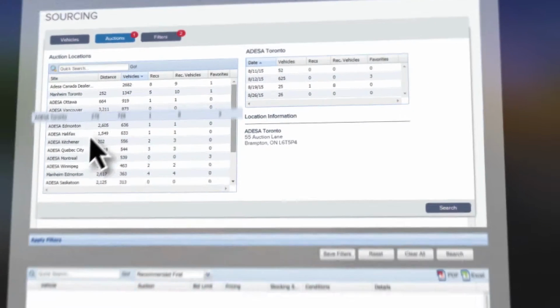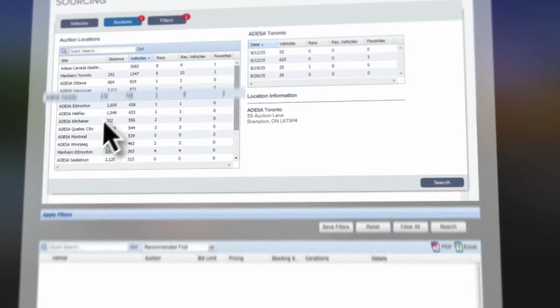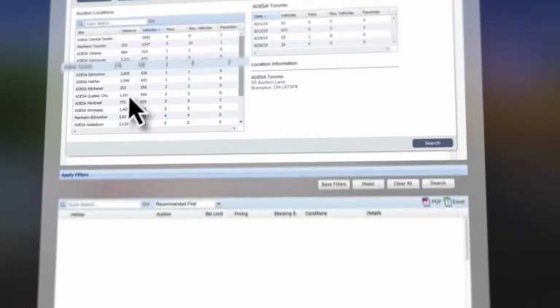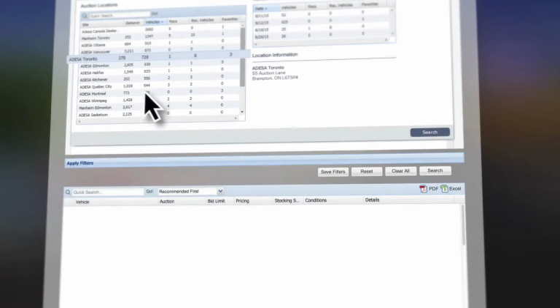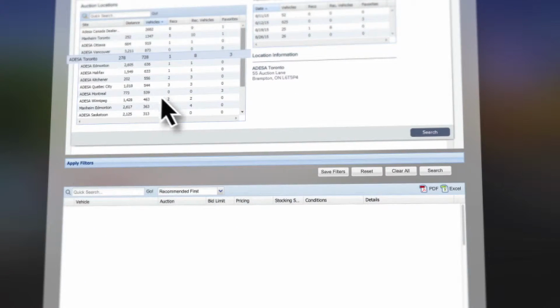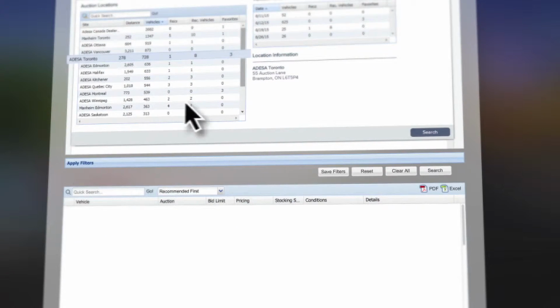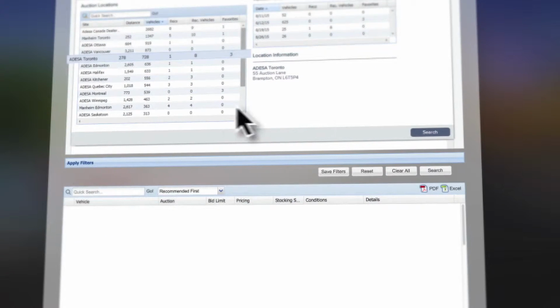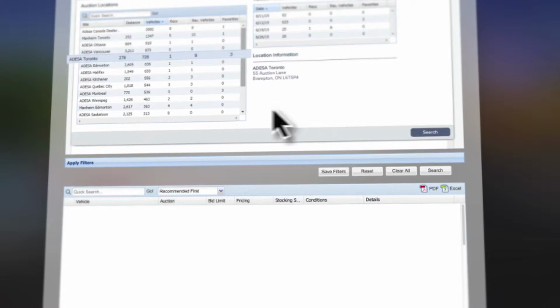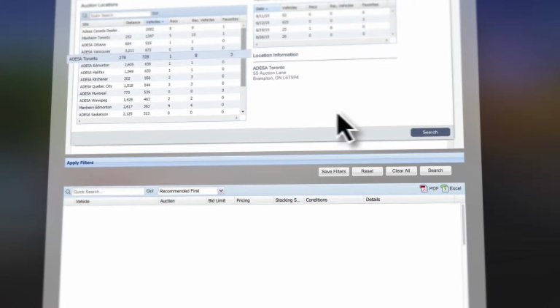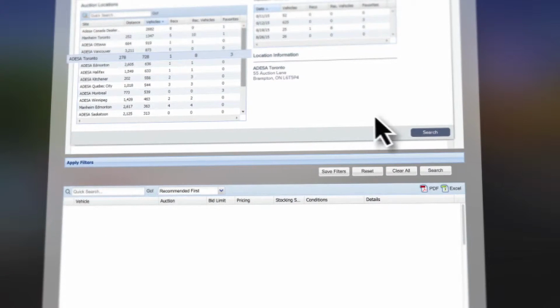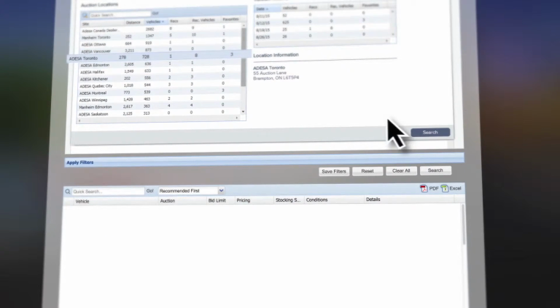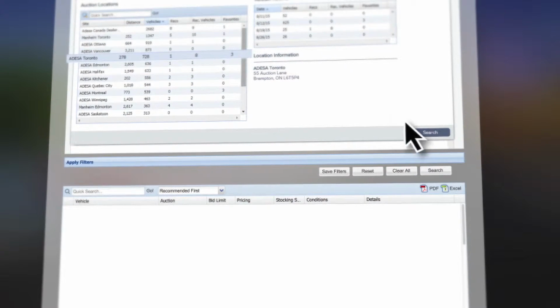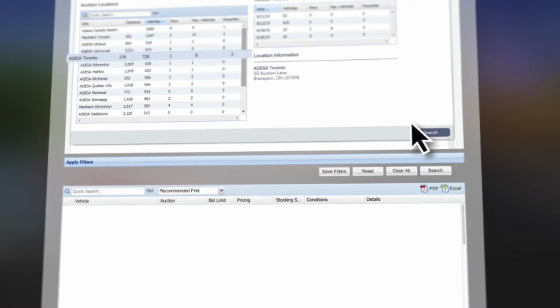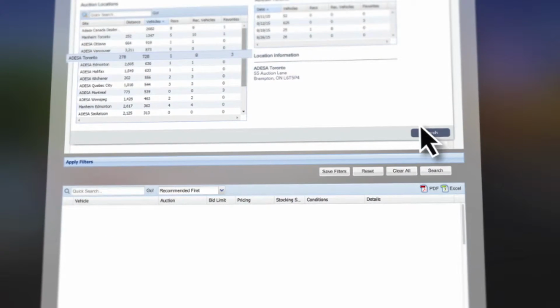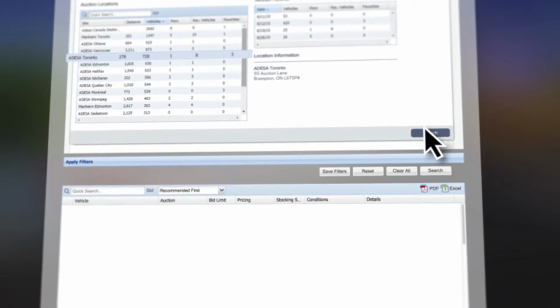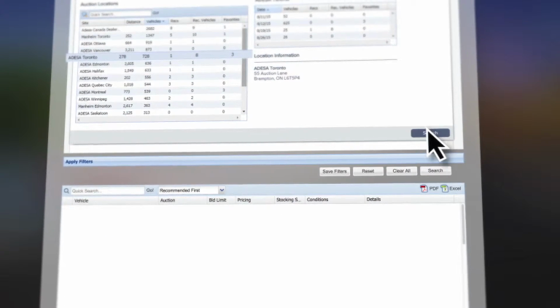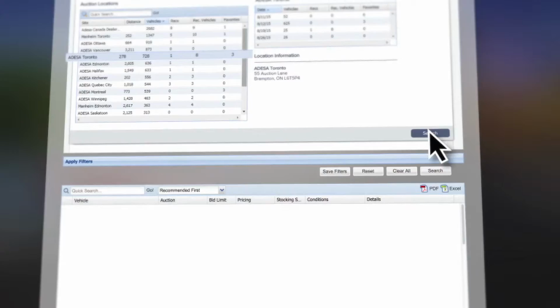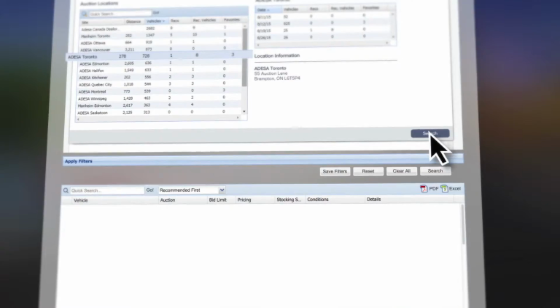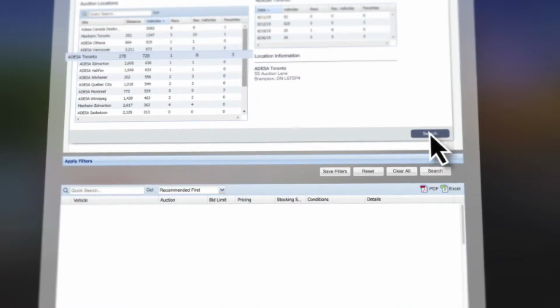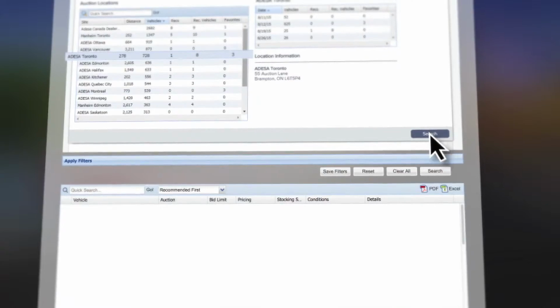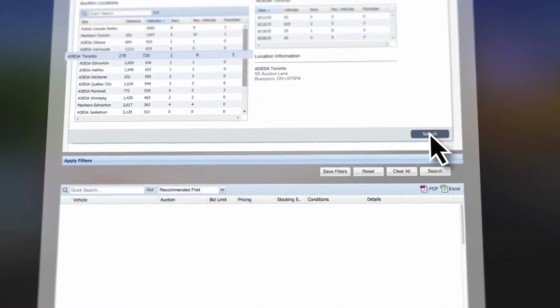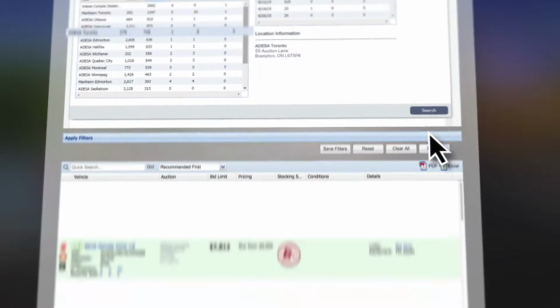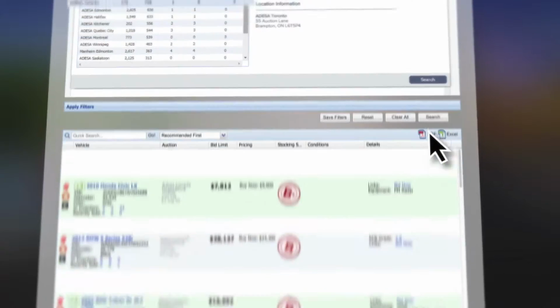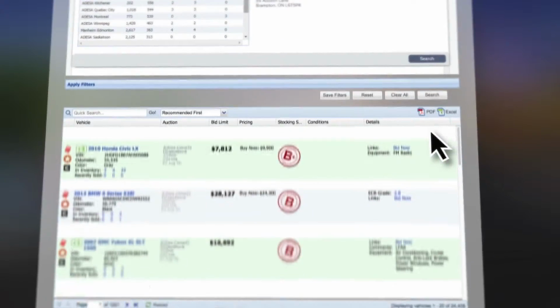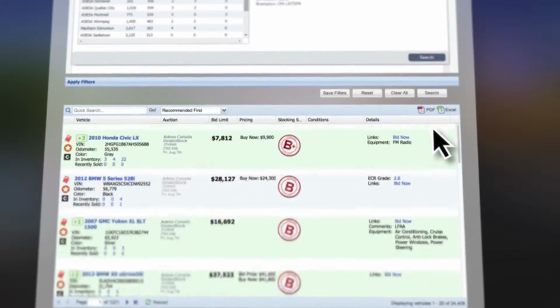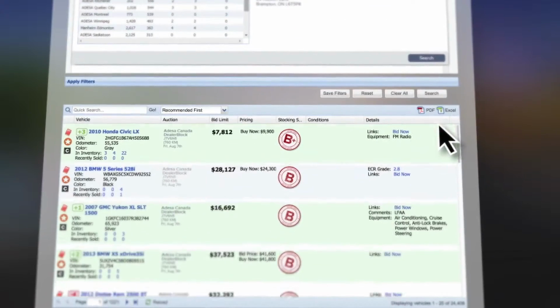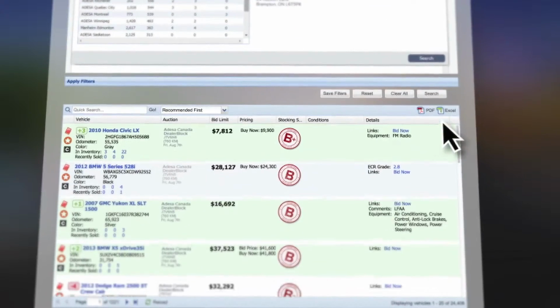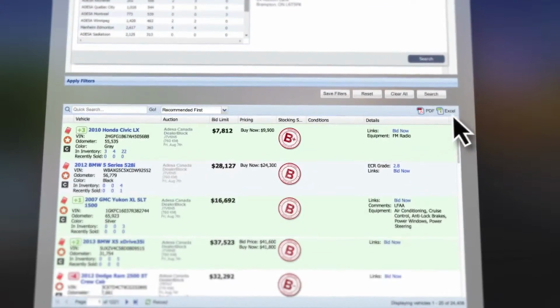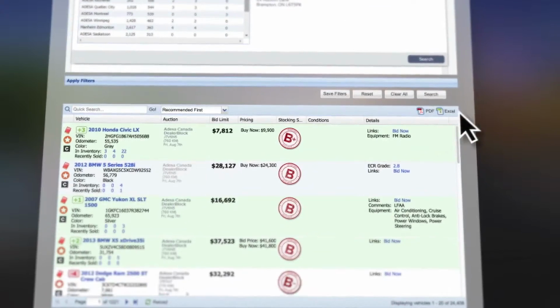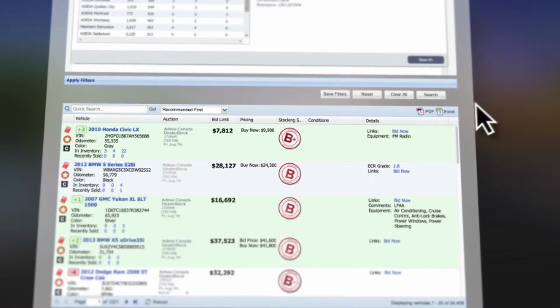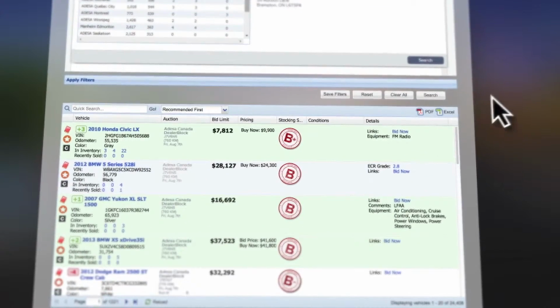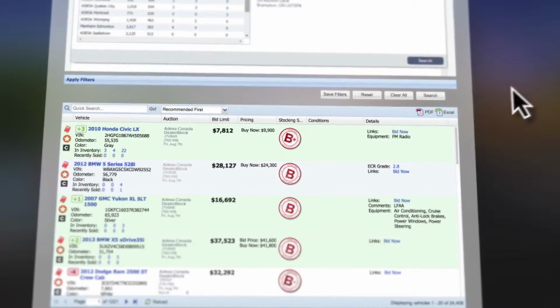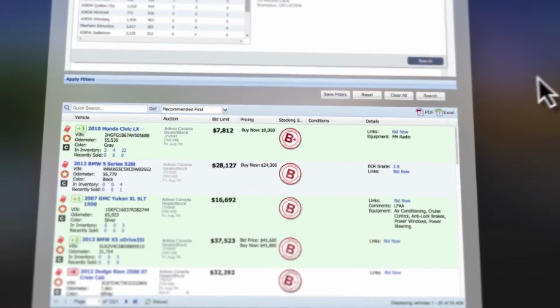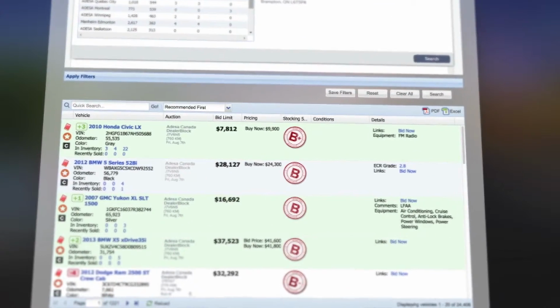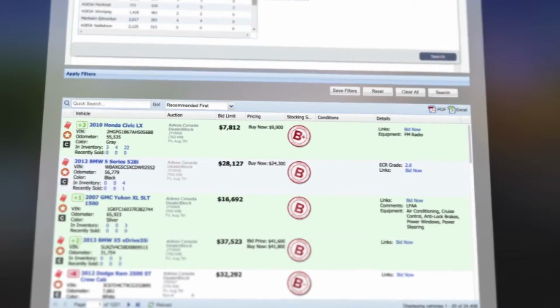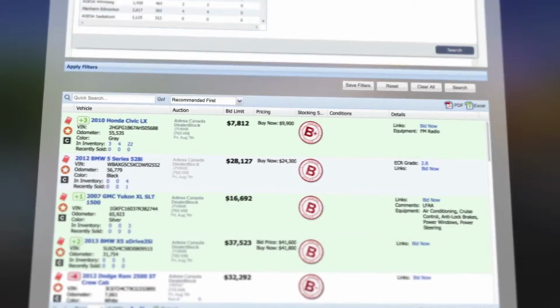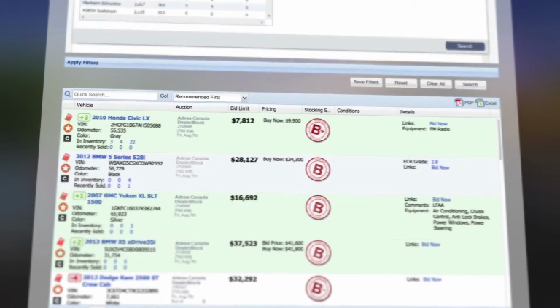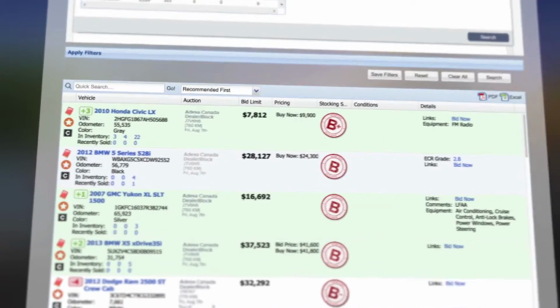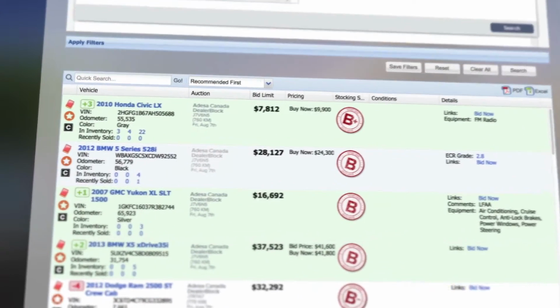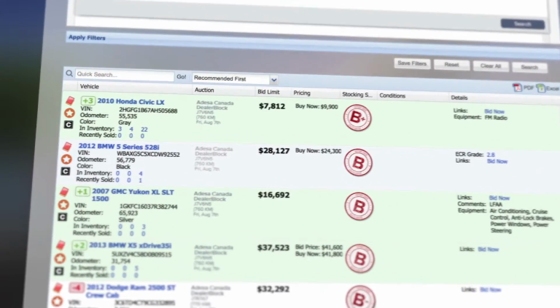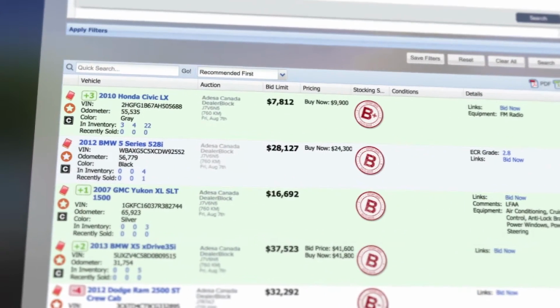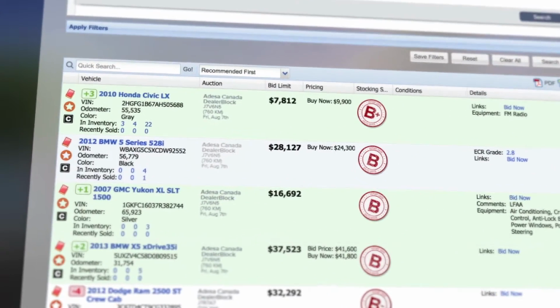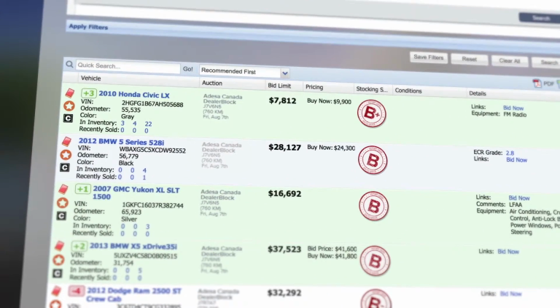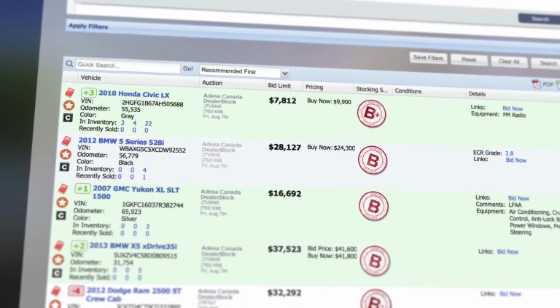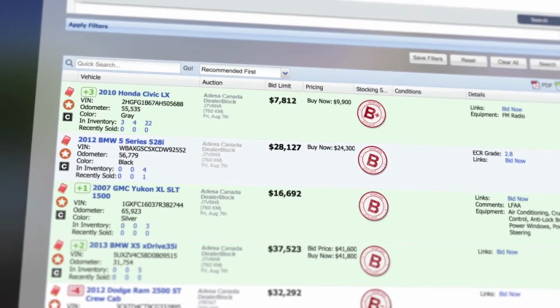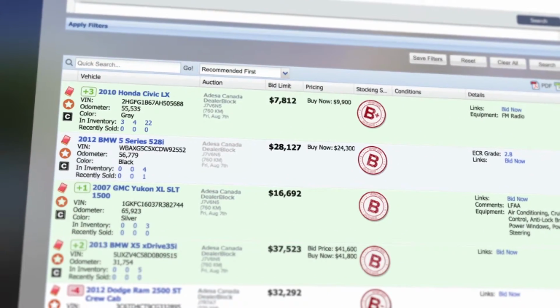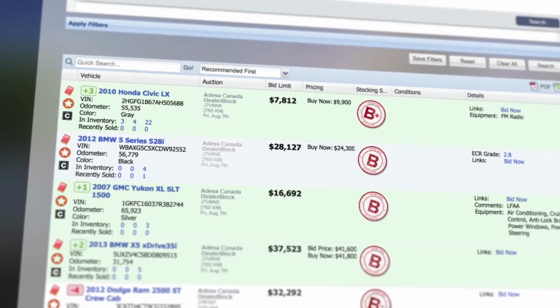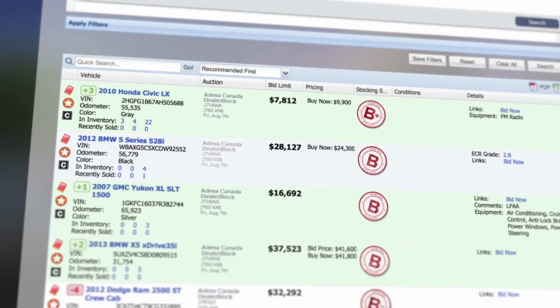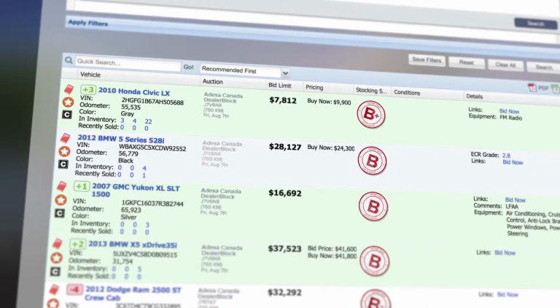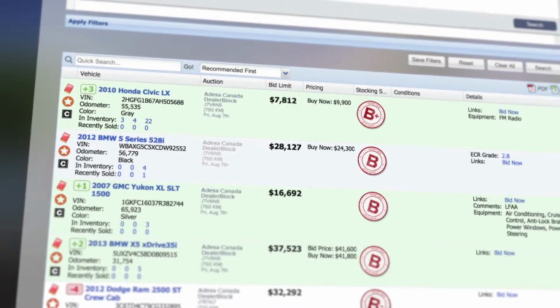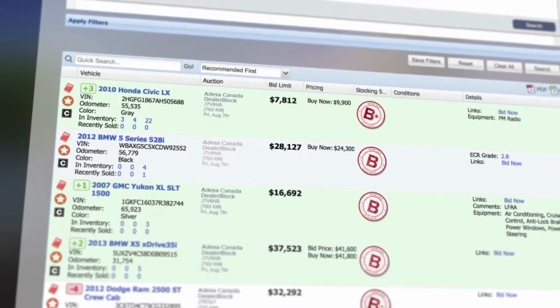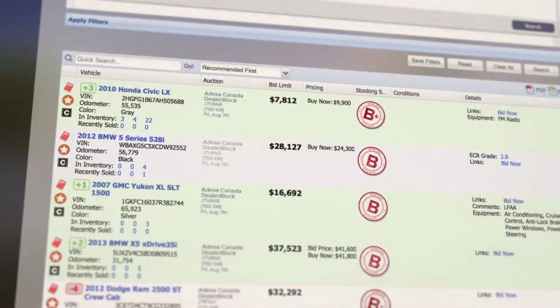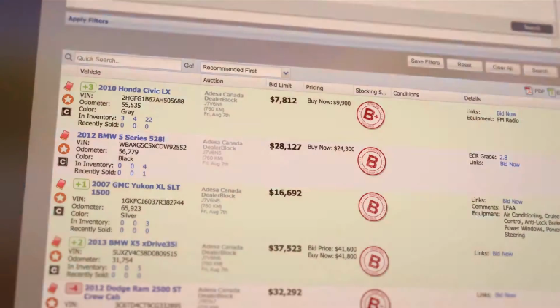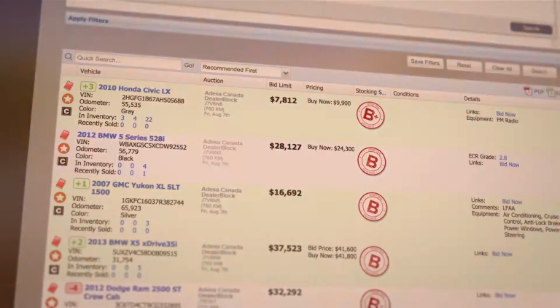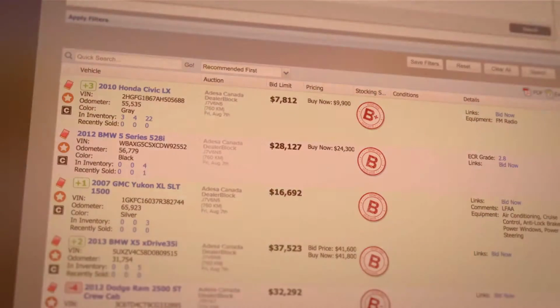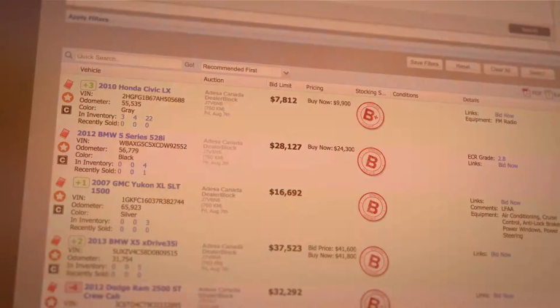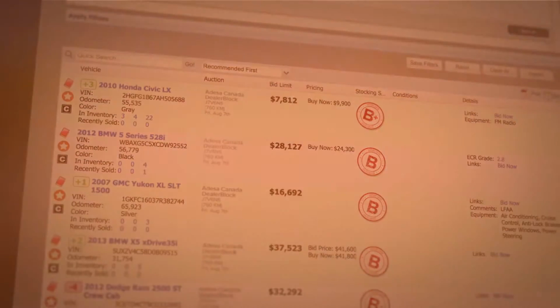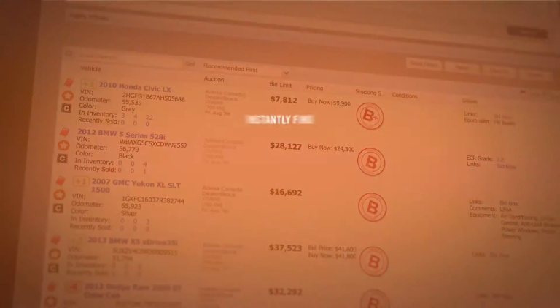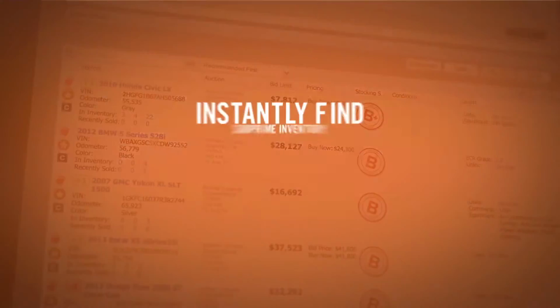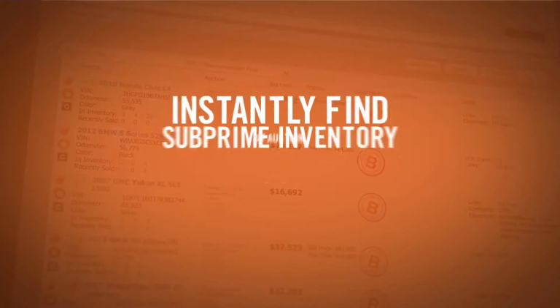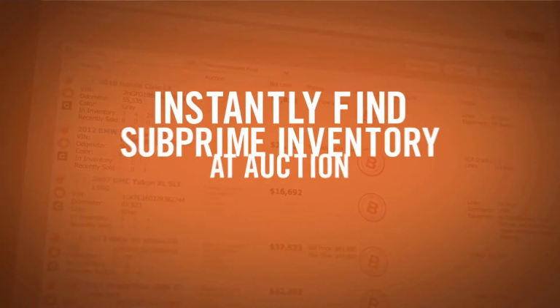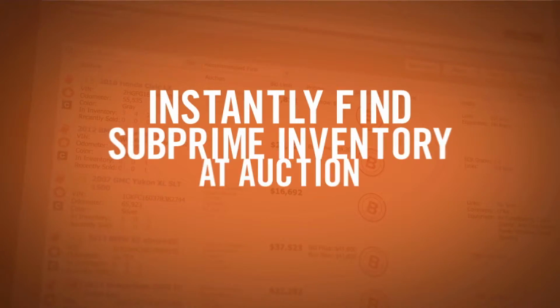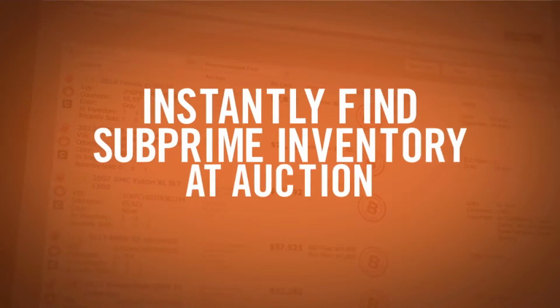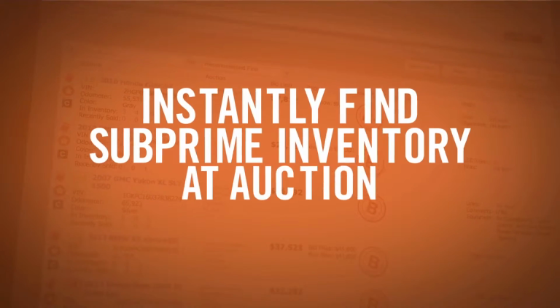But that was before subprime booking came to Provision. Now finding subprime cars at auction is easy — with a few clicks I have a list of all the back-of-book inventory in today's runs.